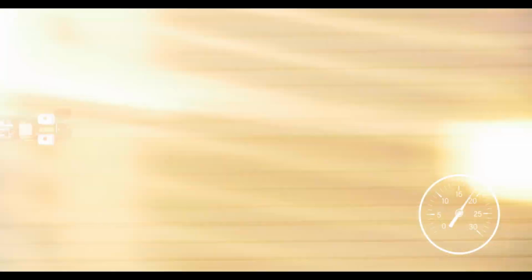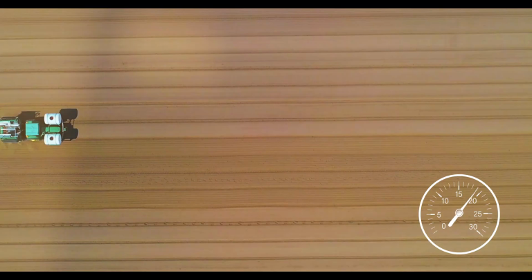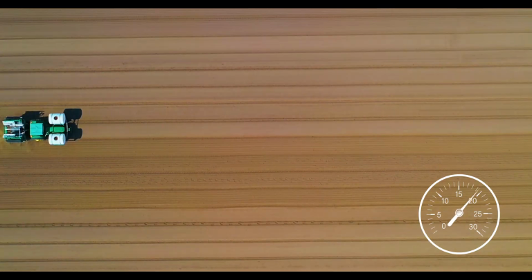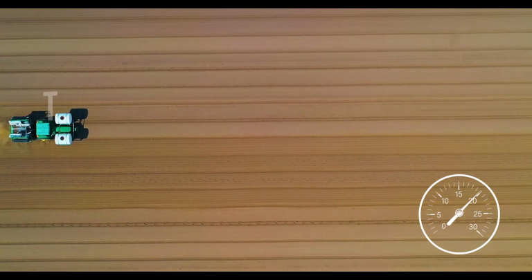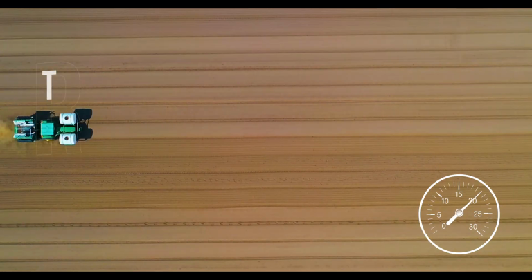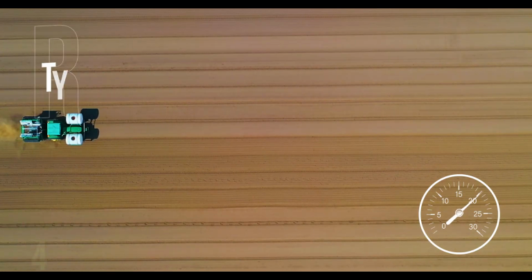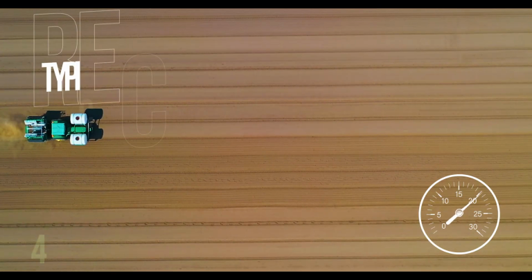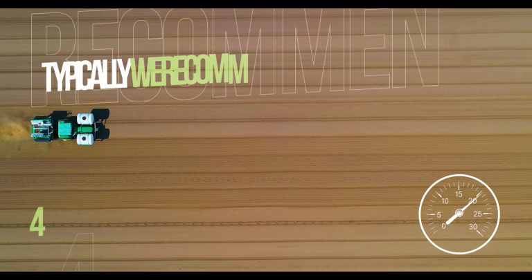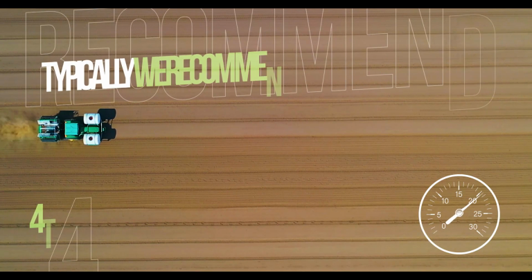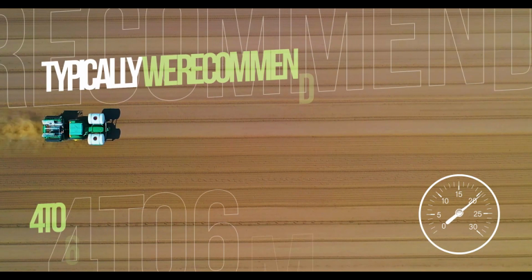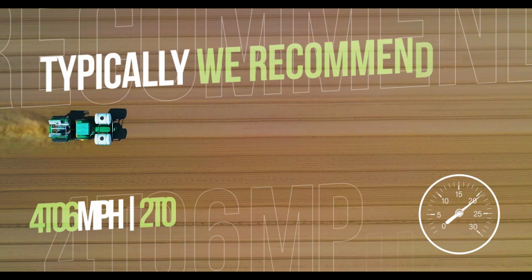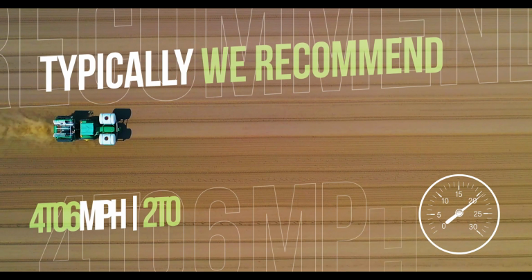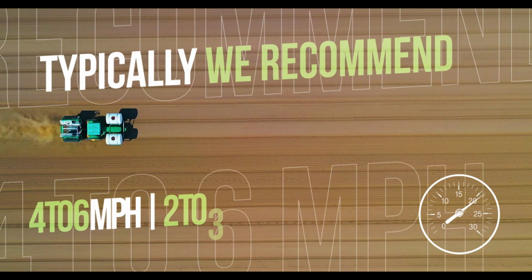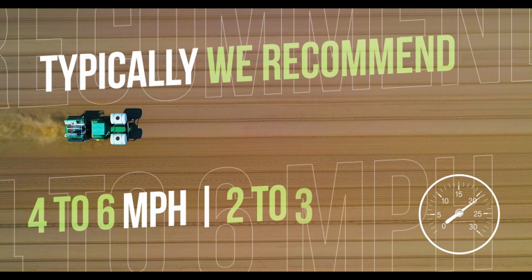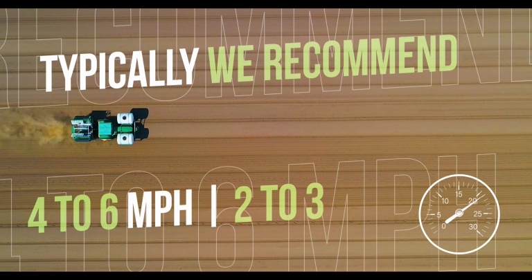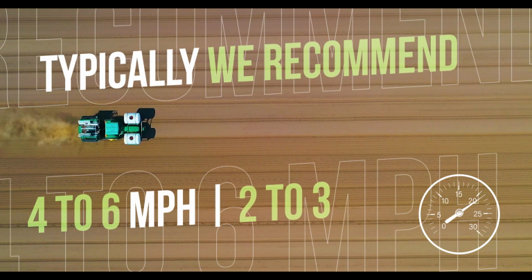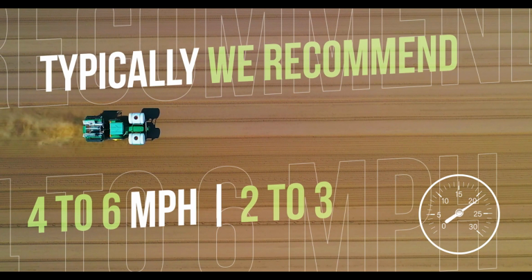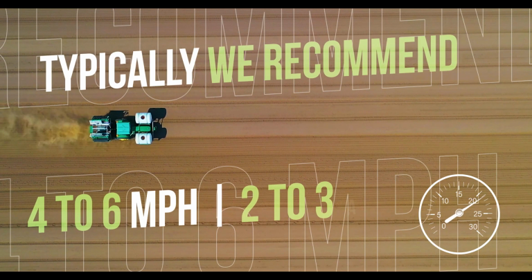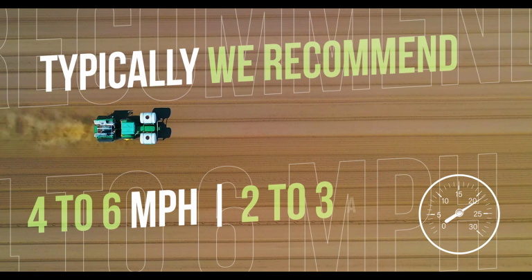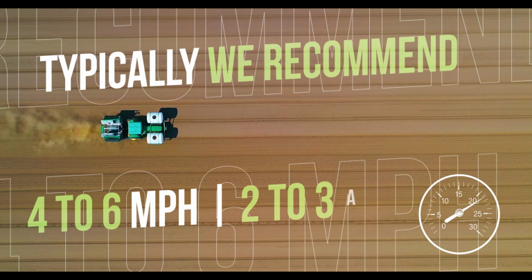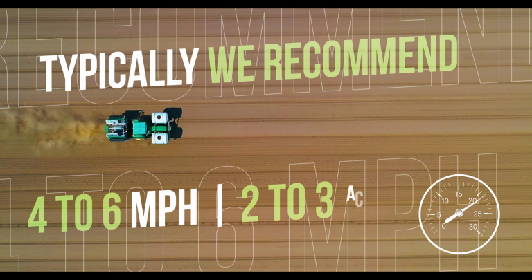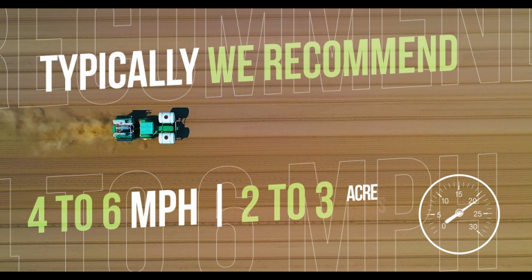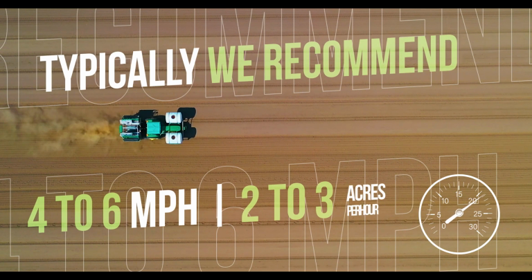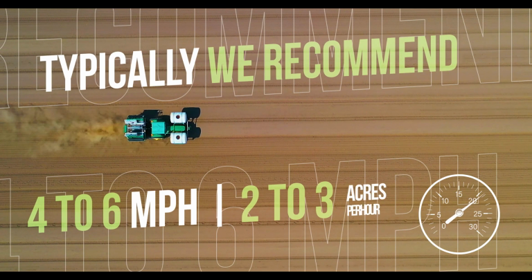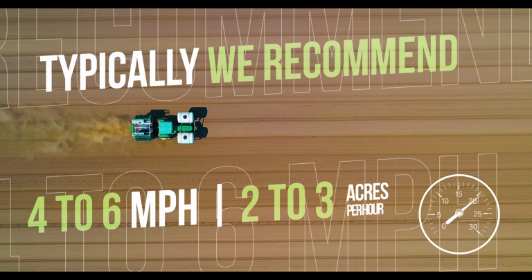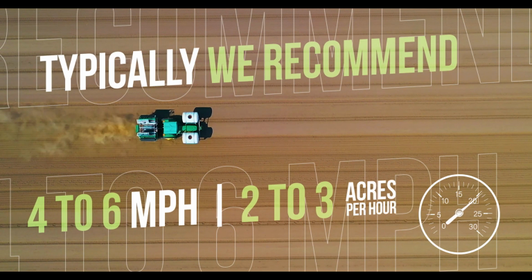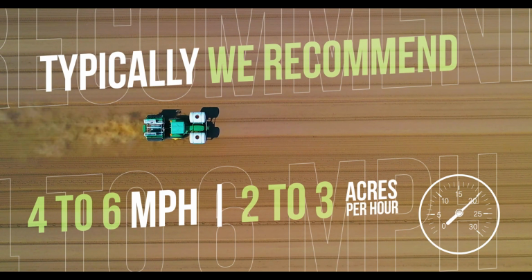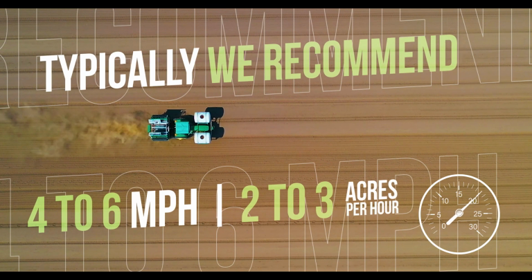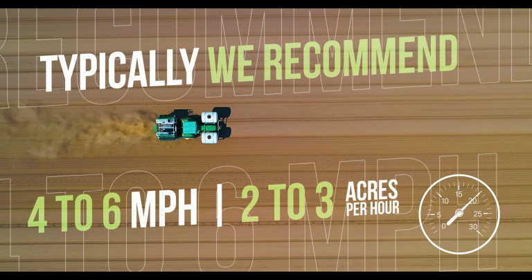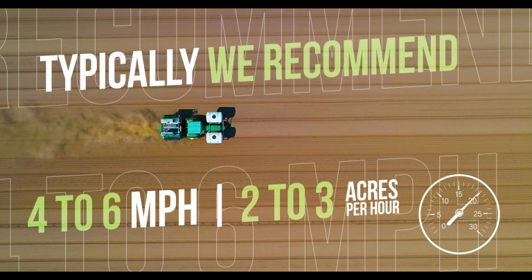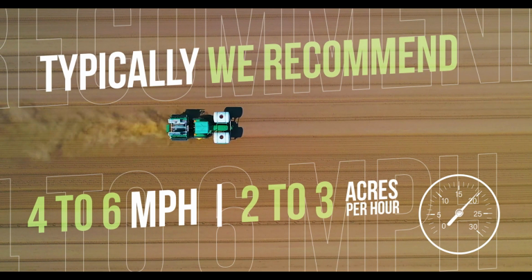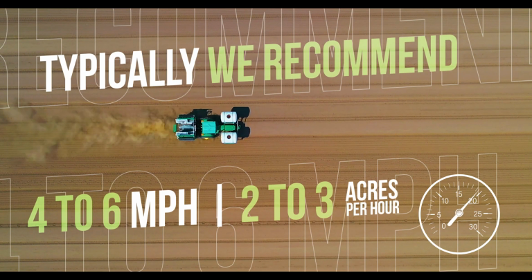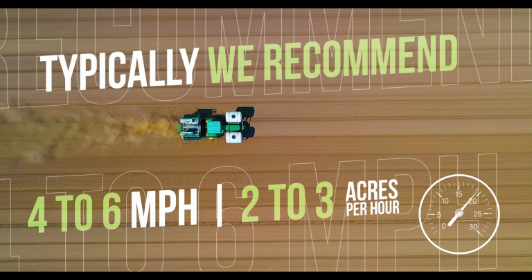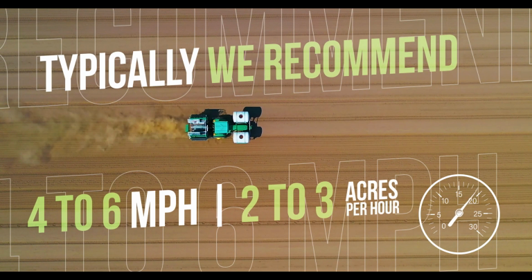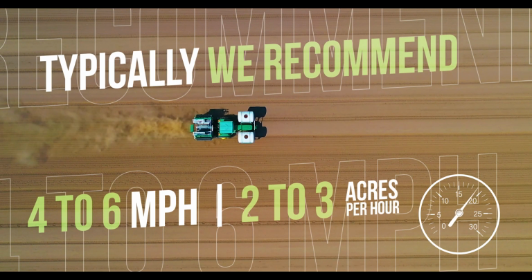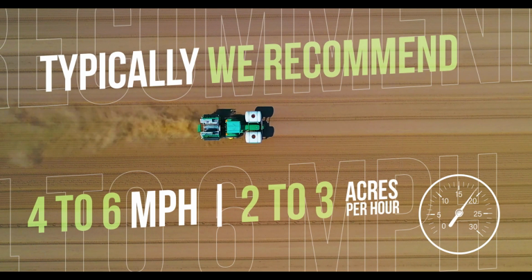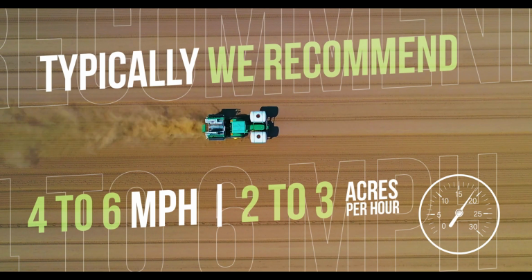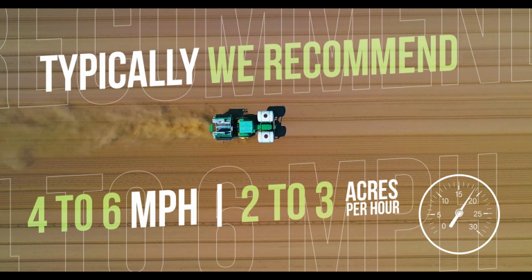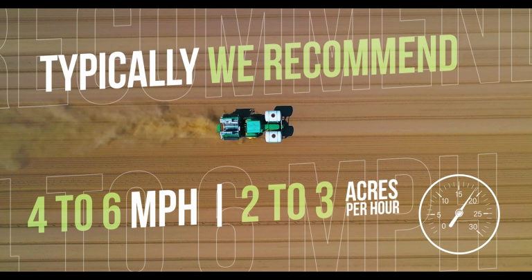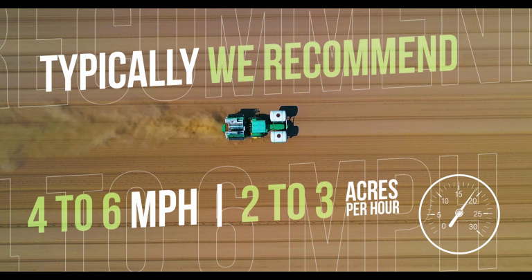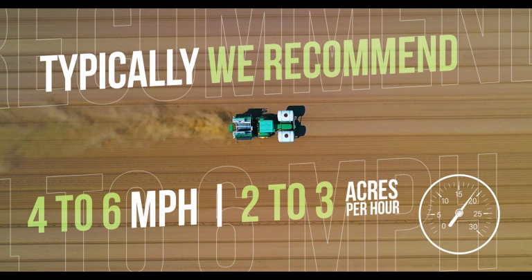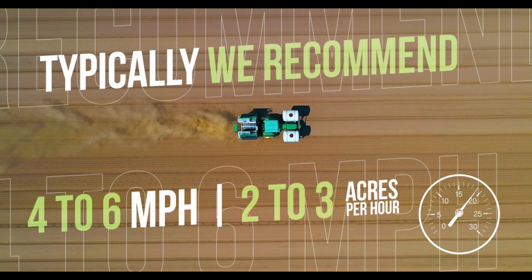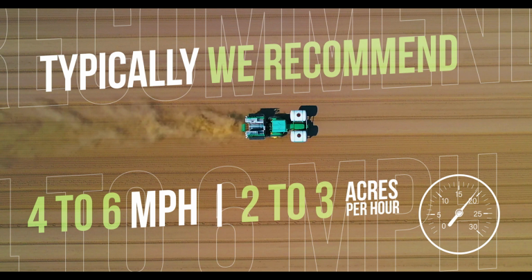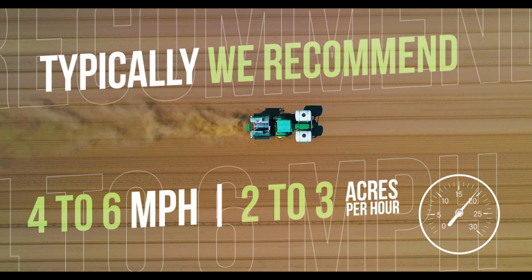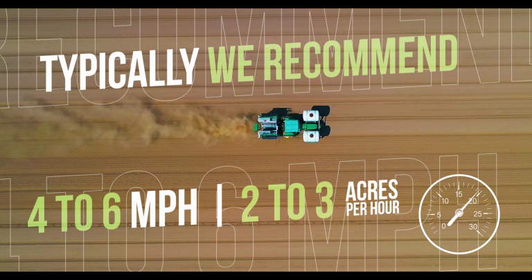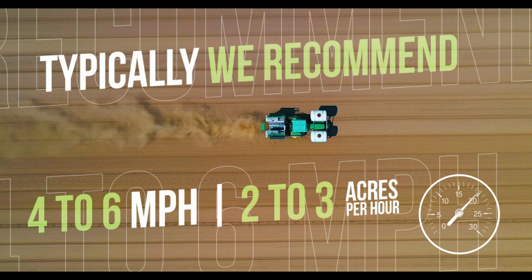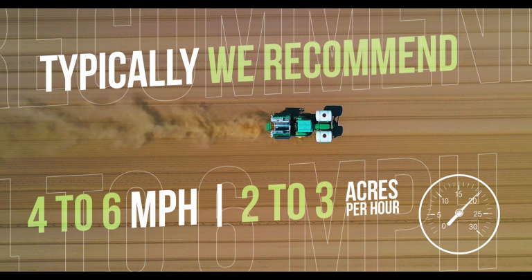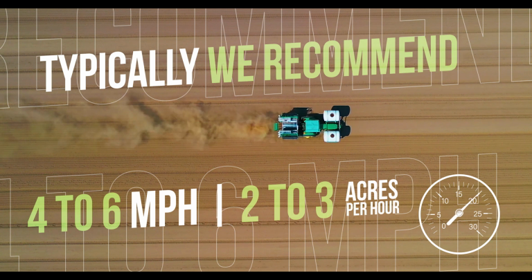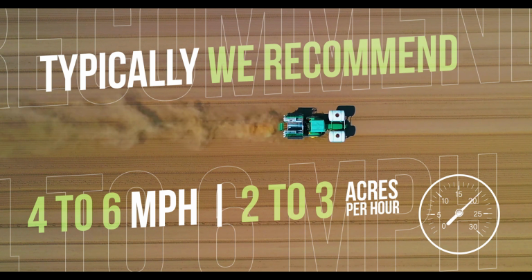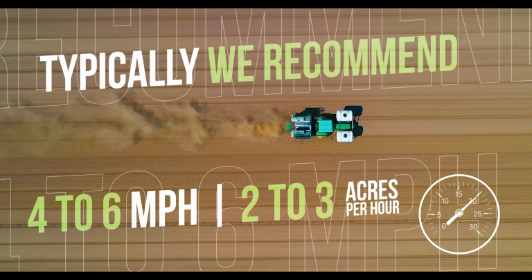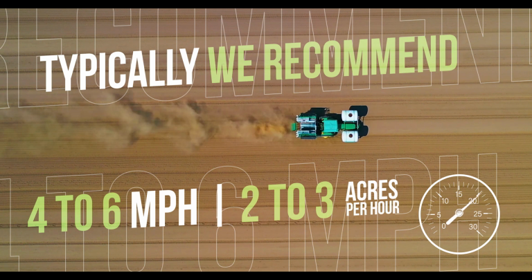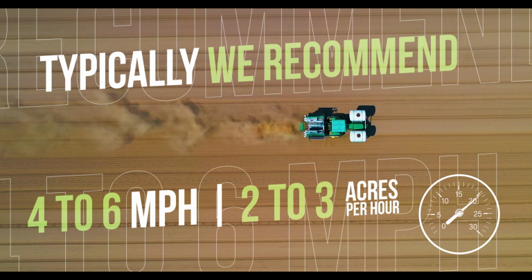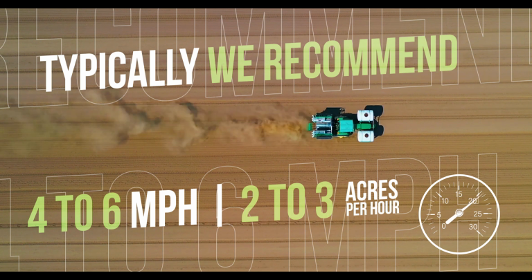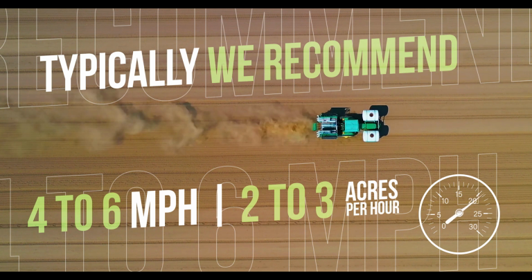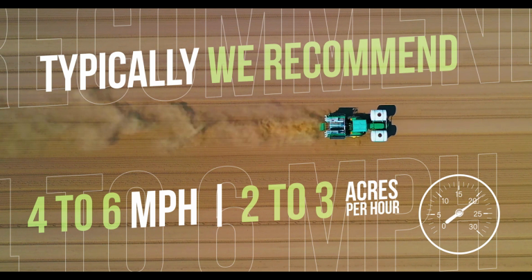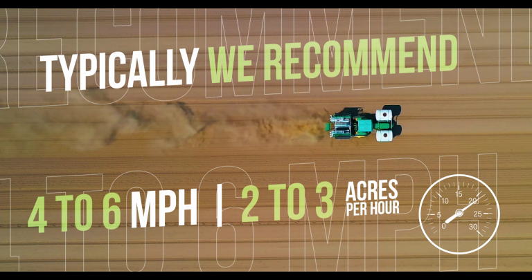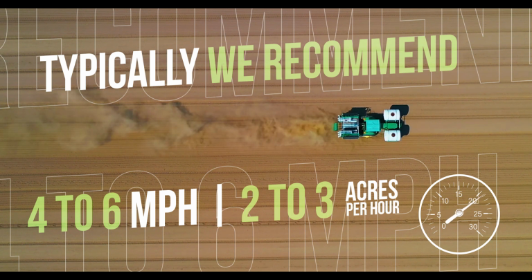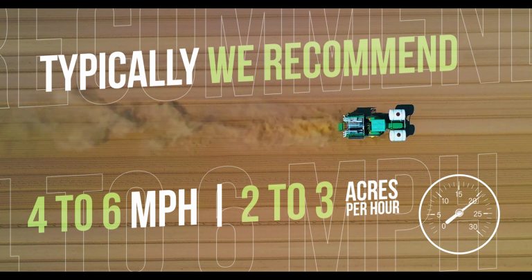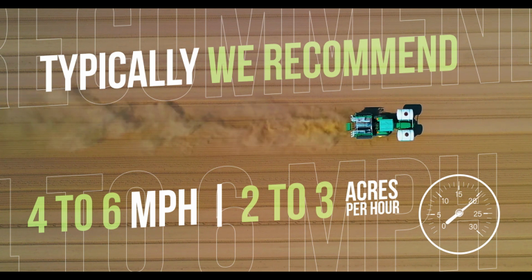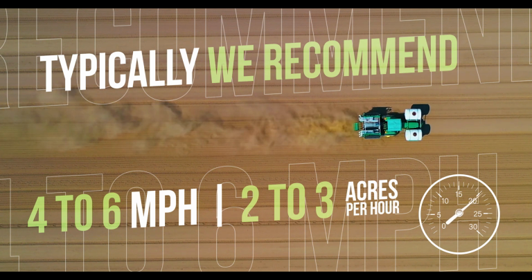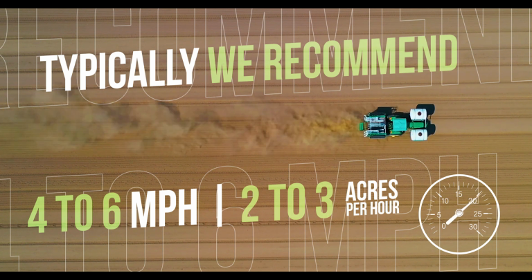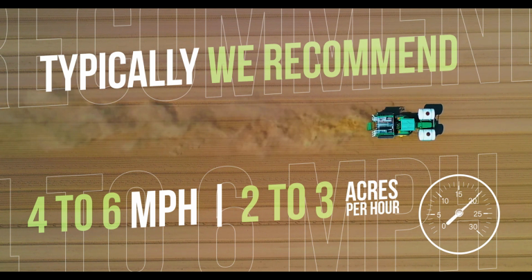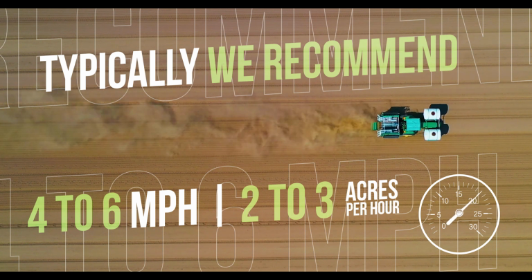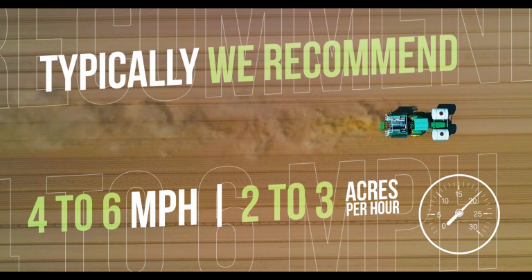Typically we recommend running your planter at four to six miles an hour. That'll get you two to three acres an hour, depending on your plant population and your field conditions.